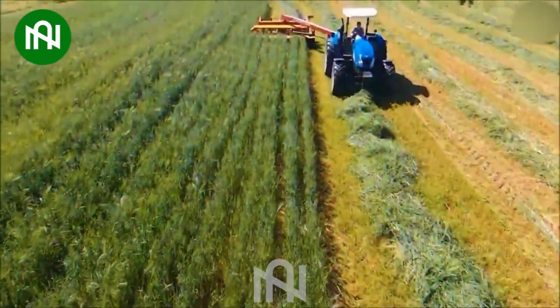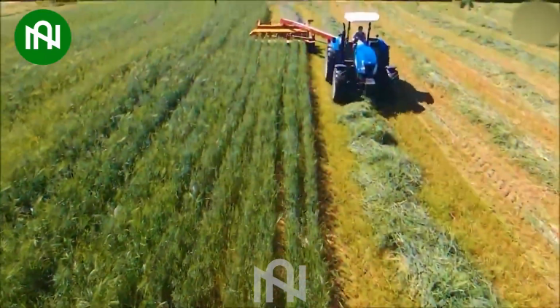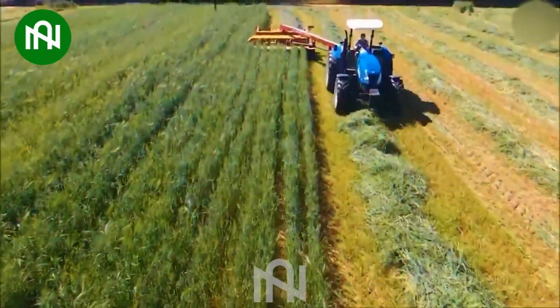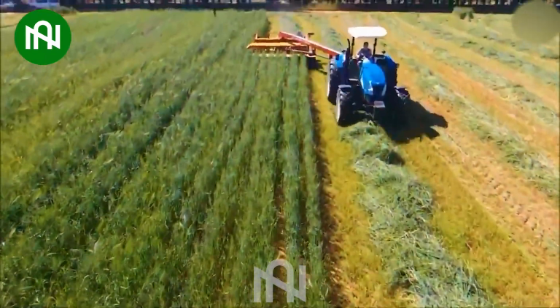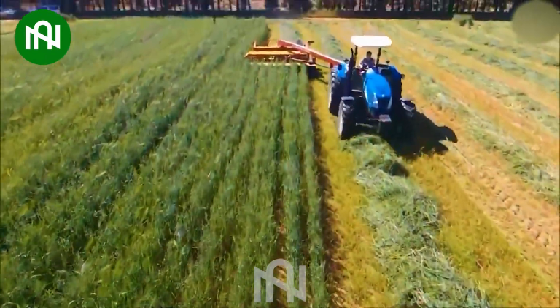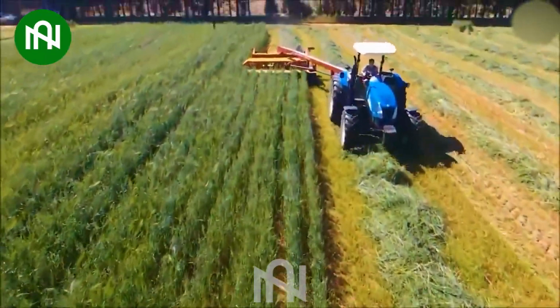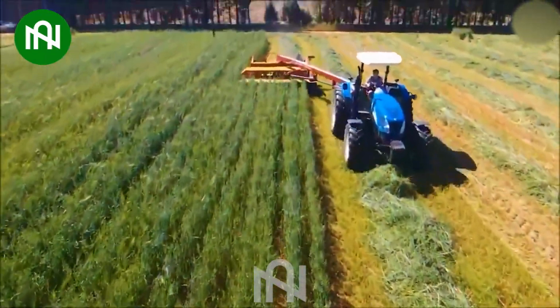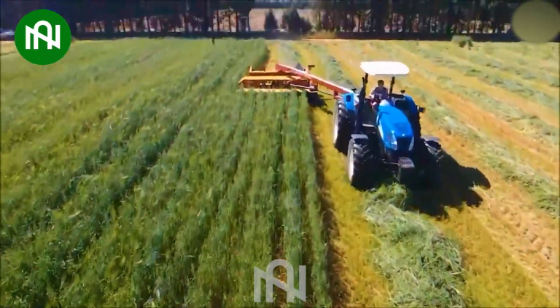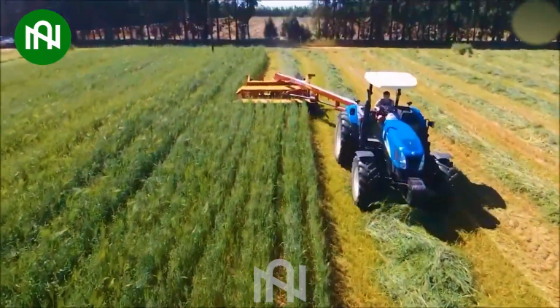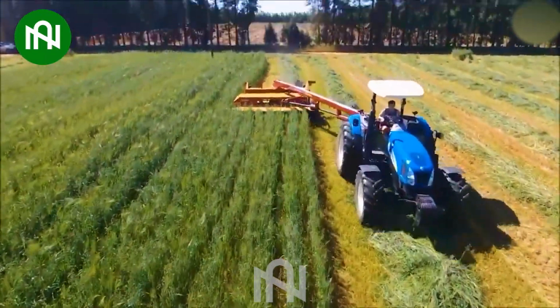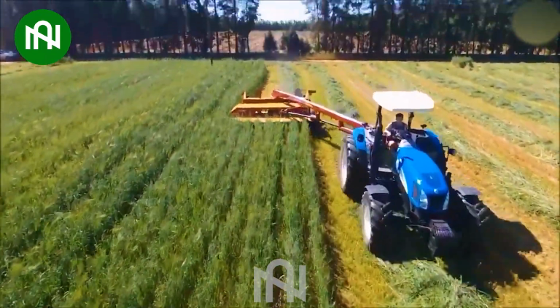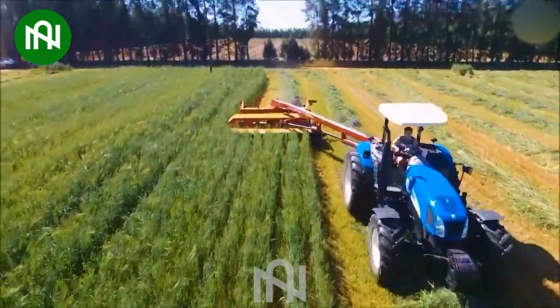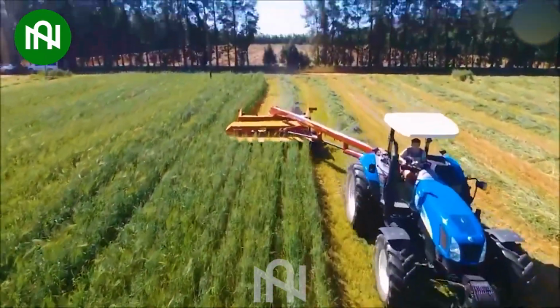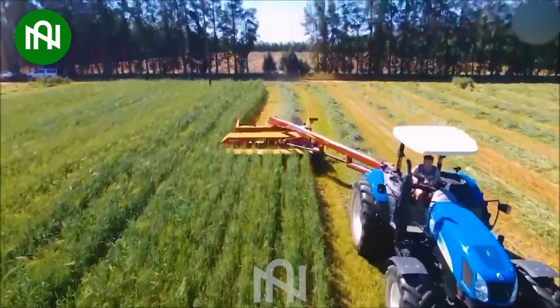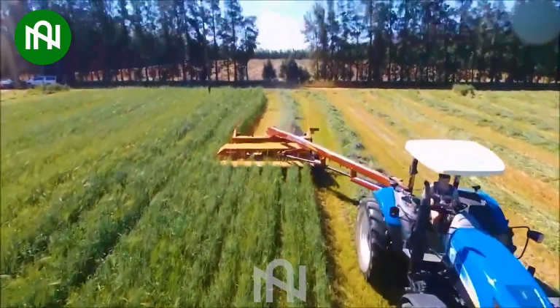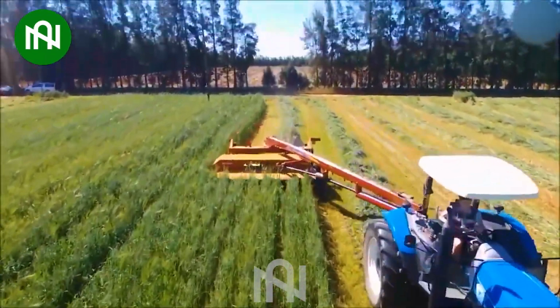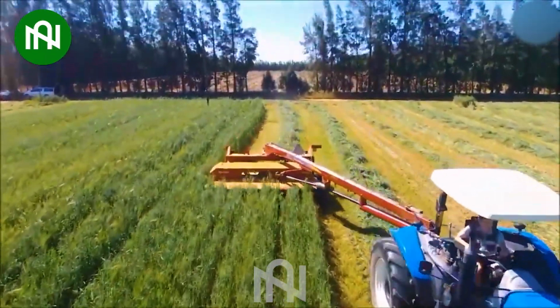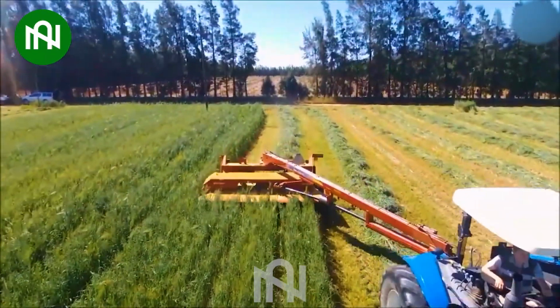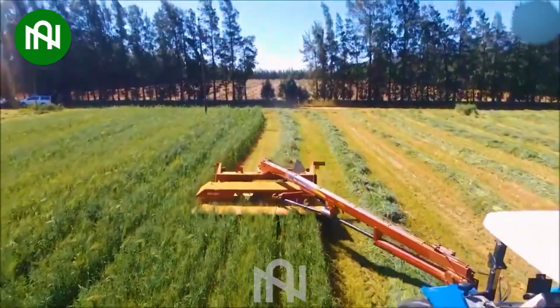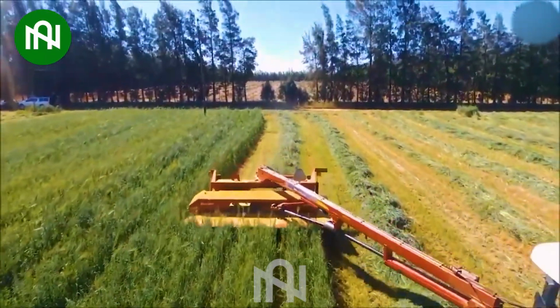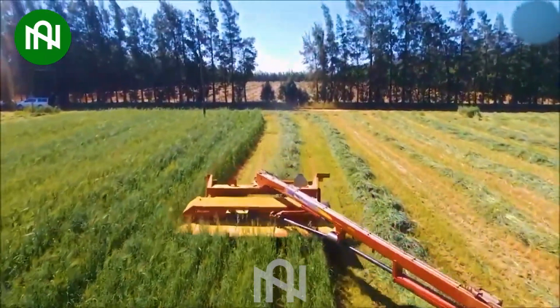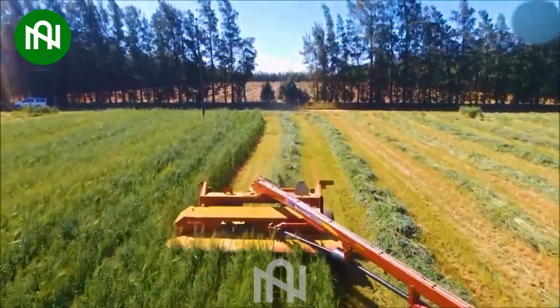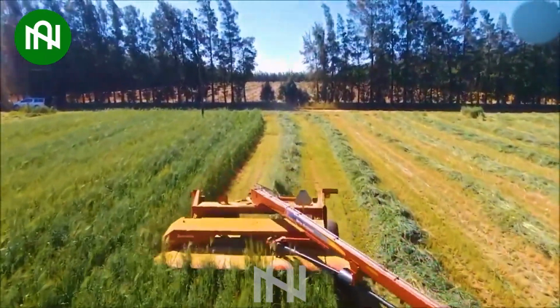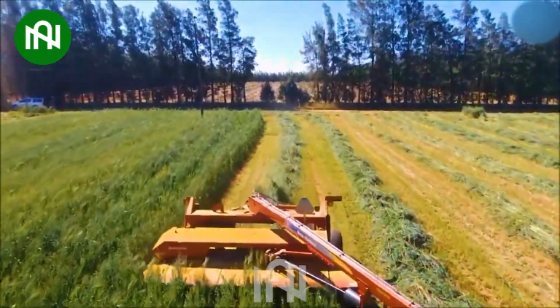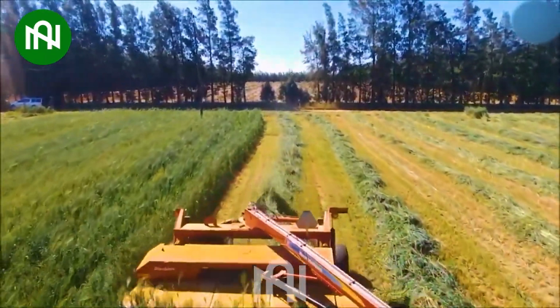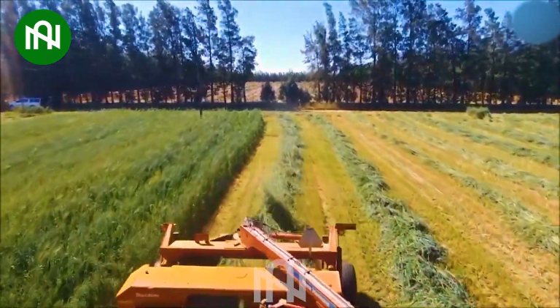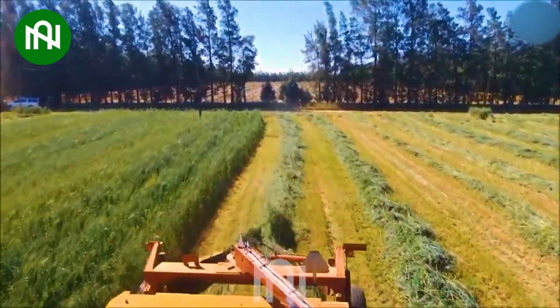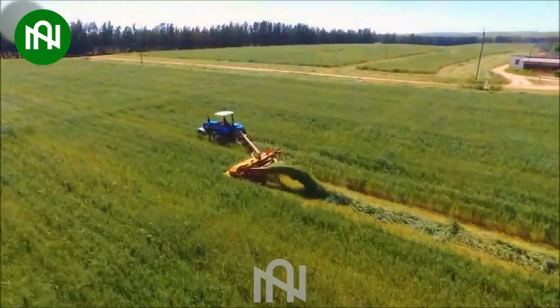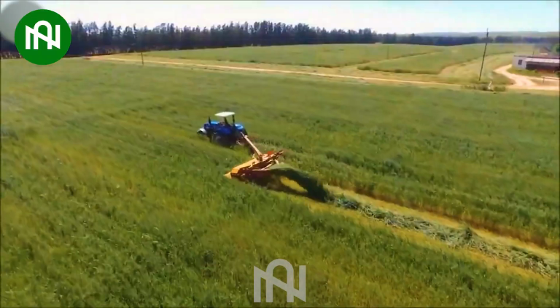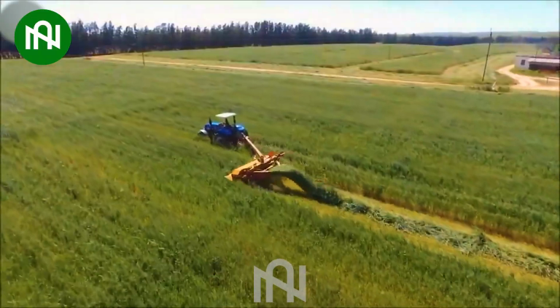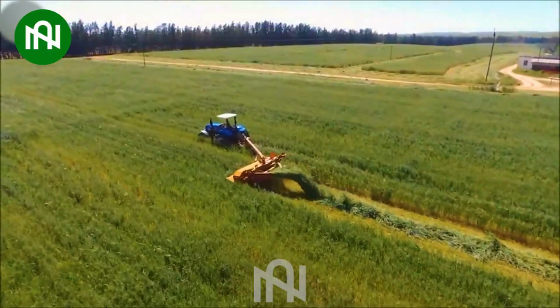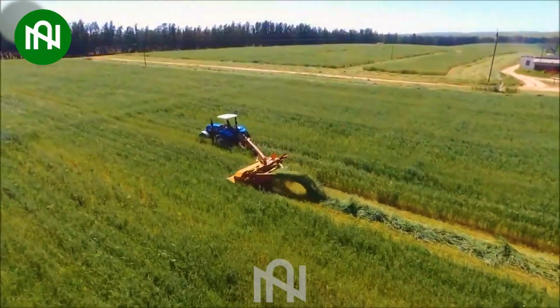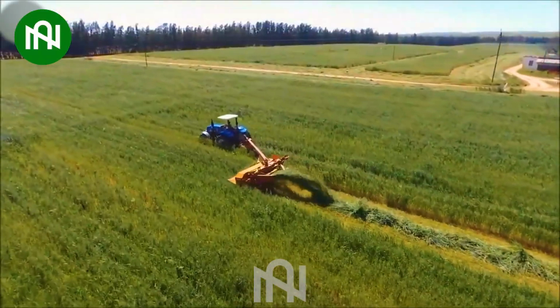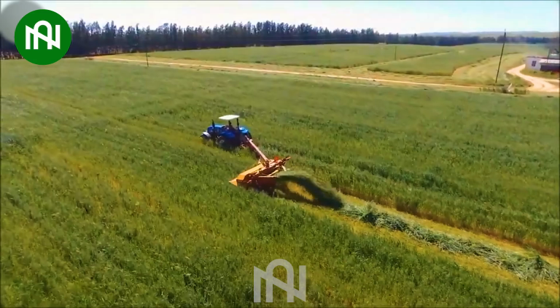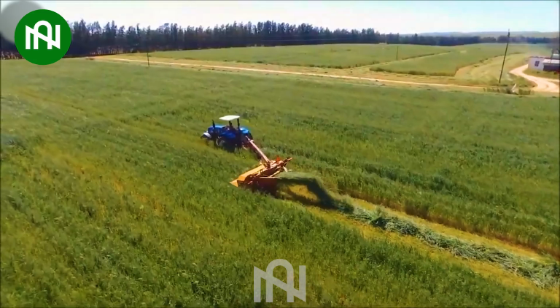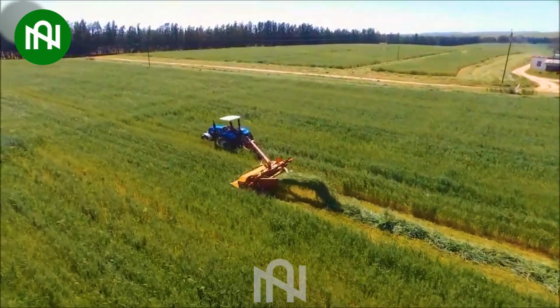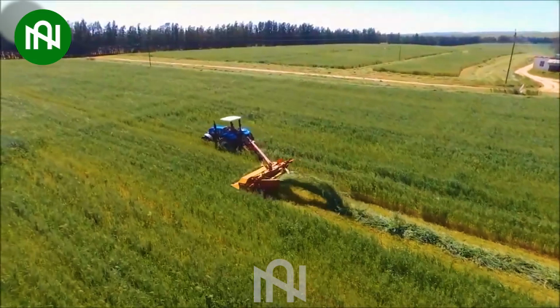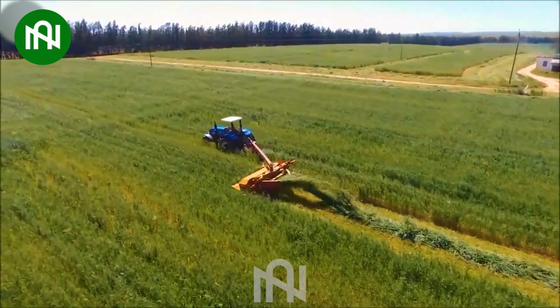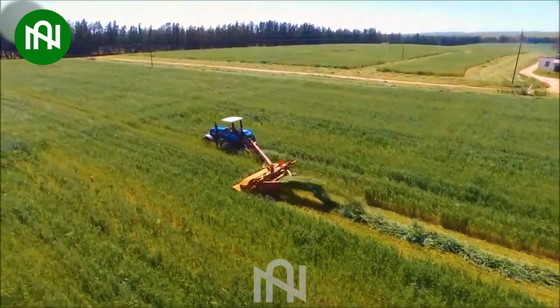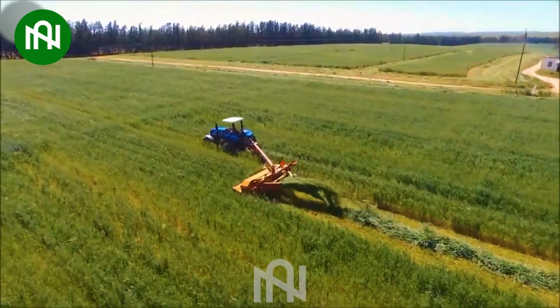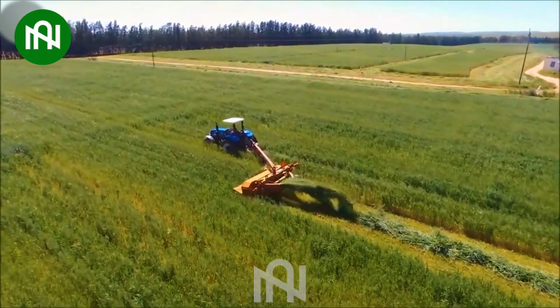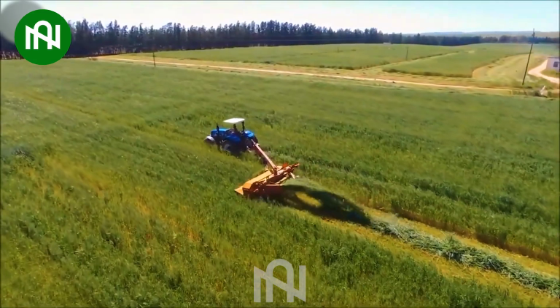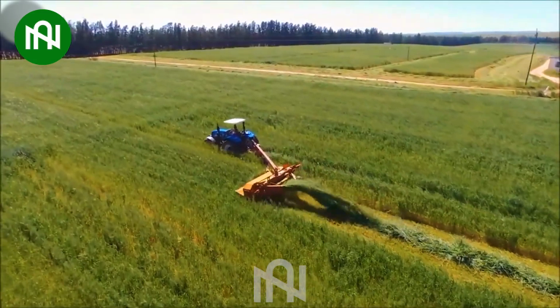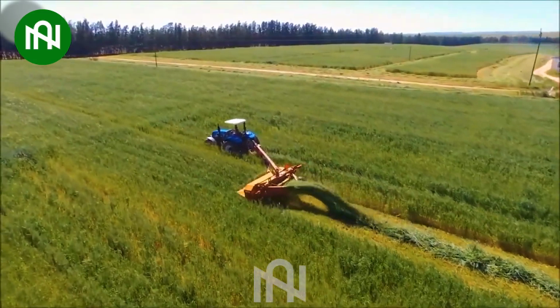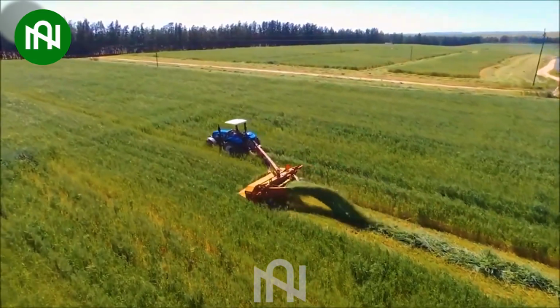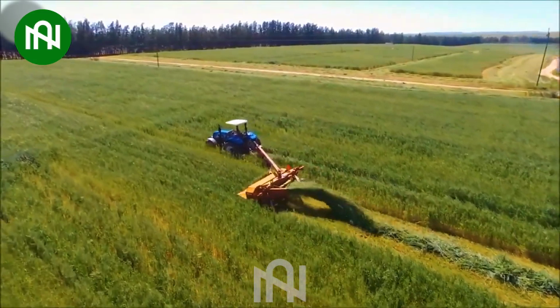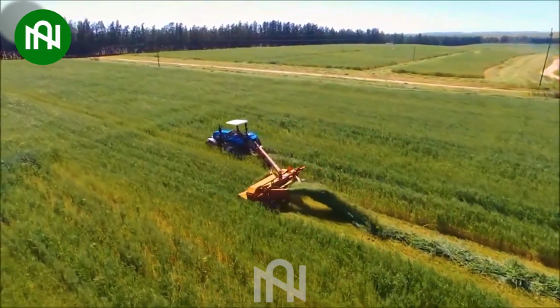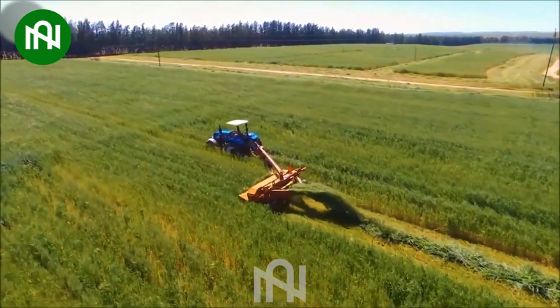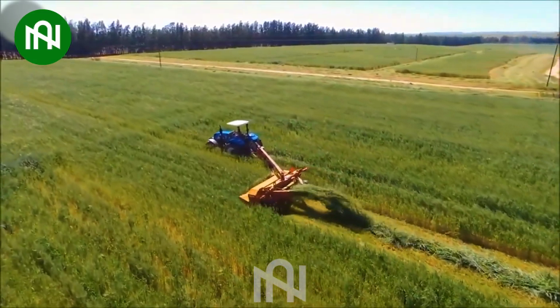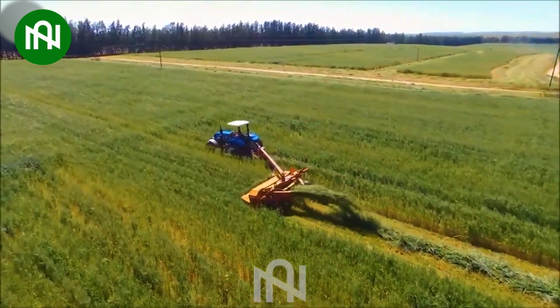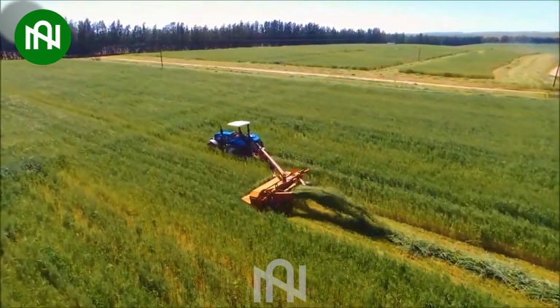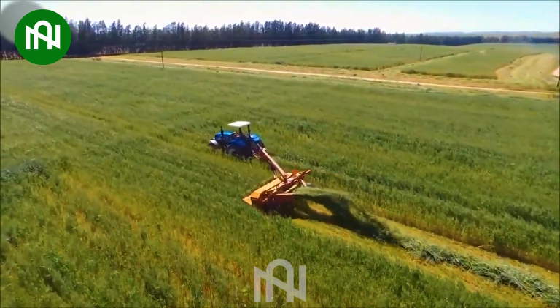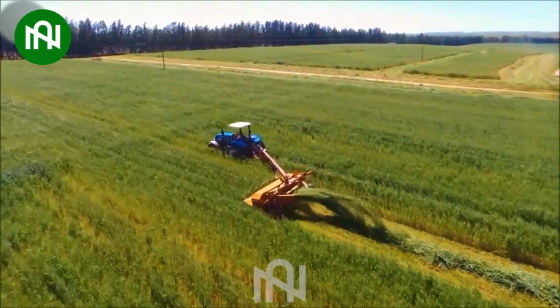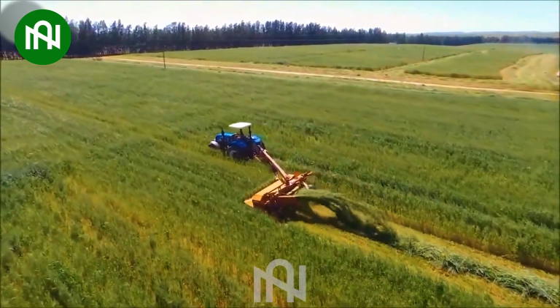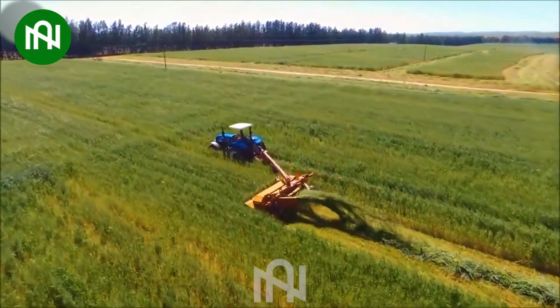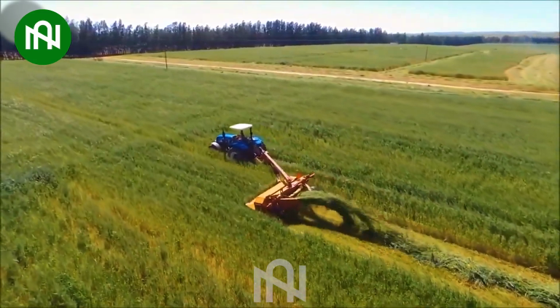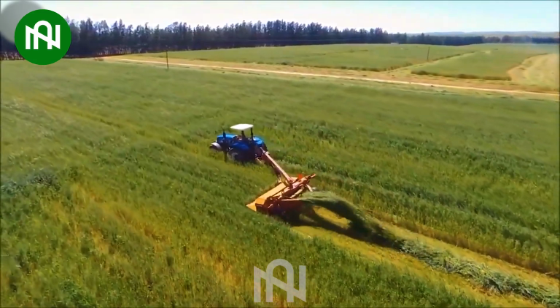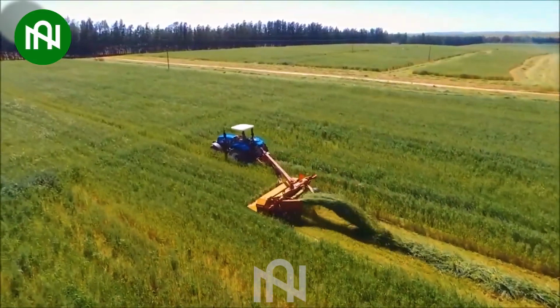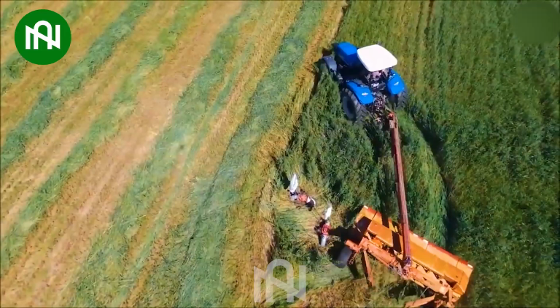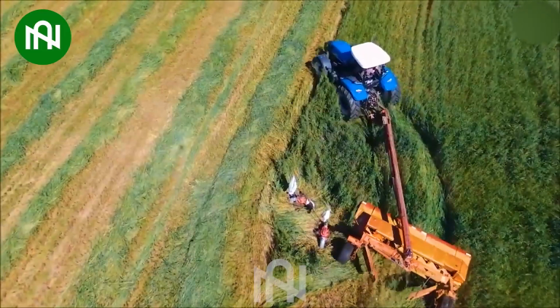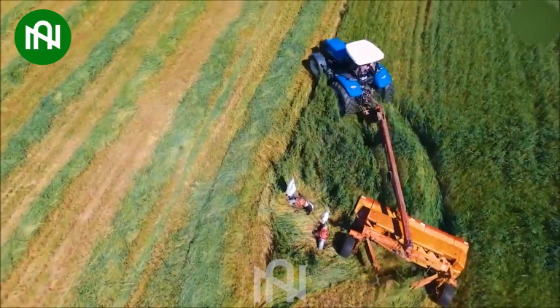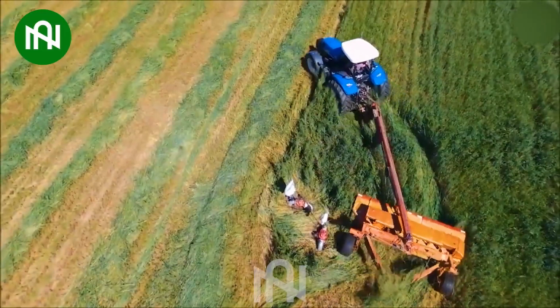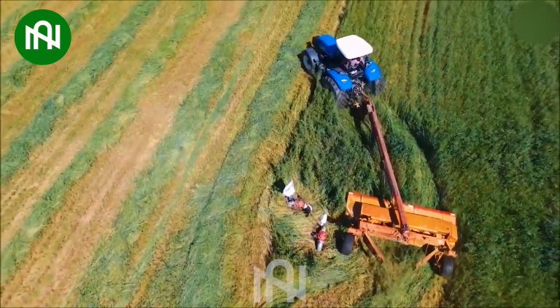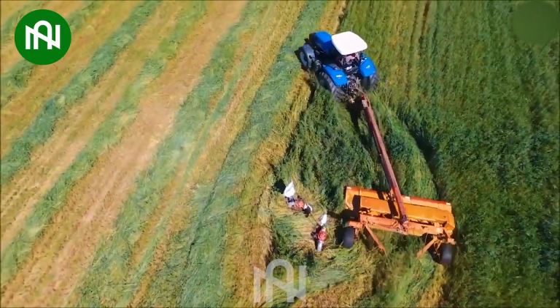After harvesting each artichoke flower, they are meticulously processed automatically before being delivered to processing plants.